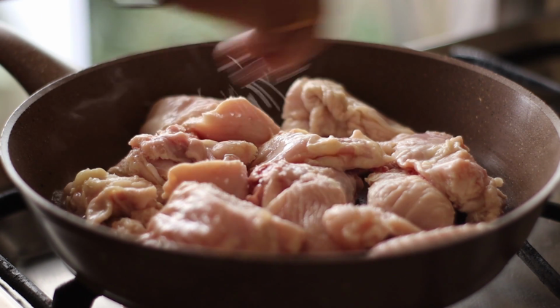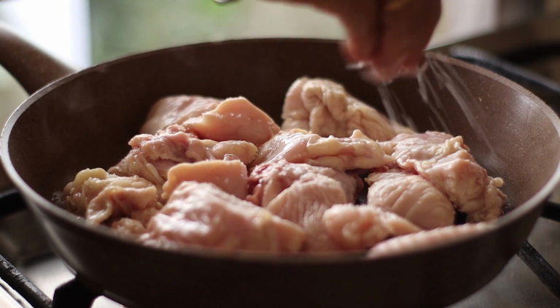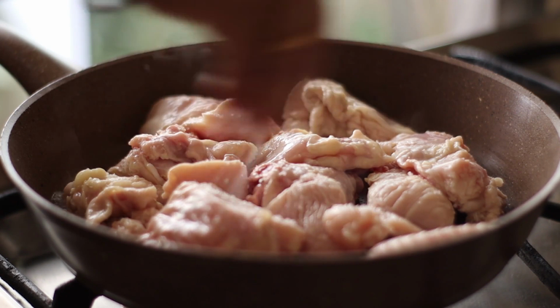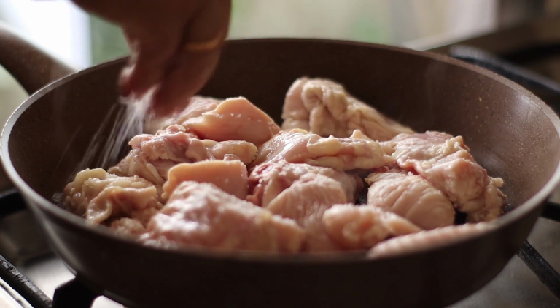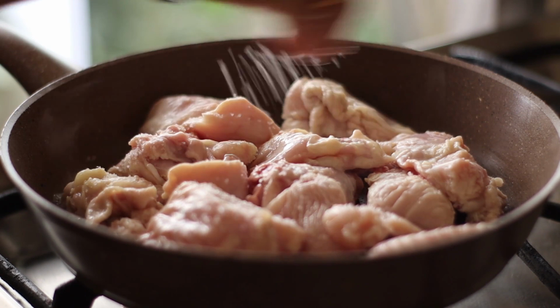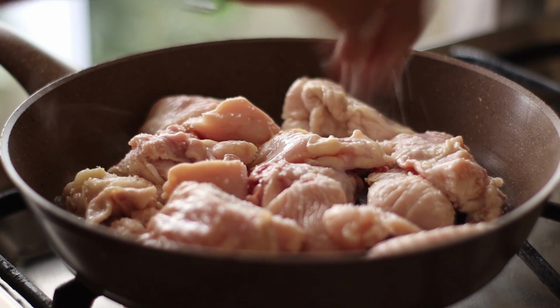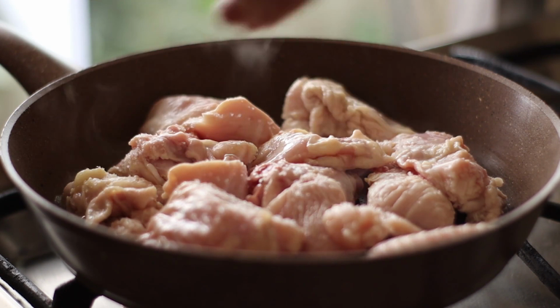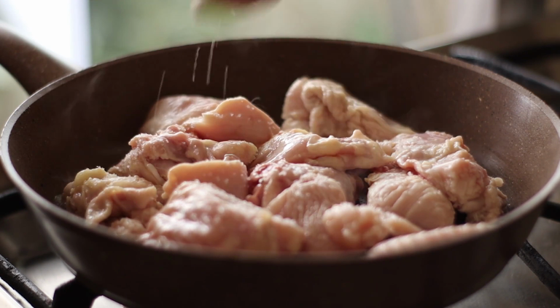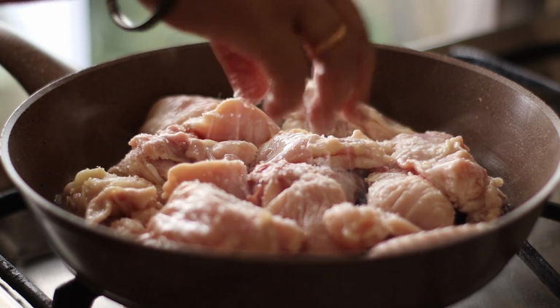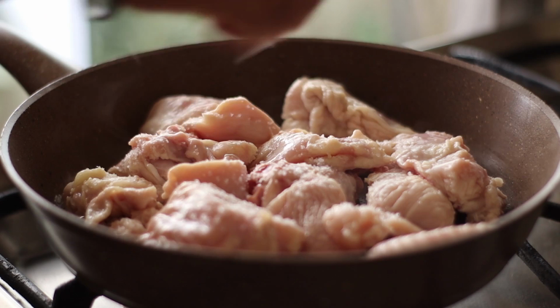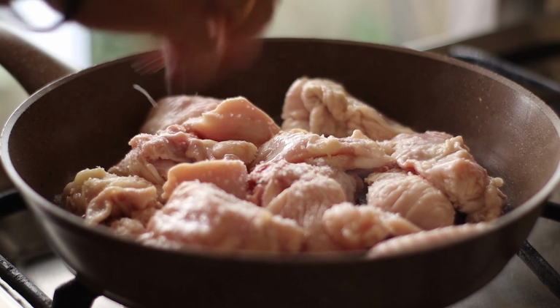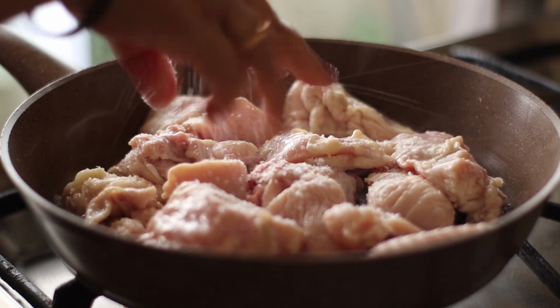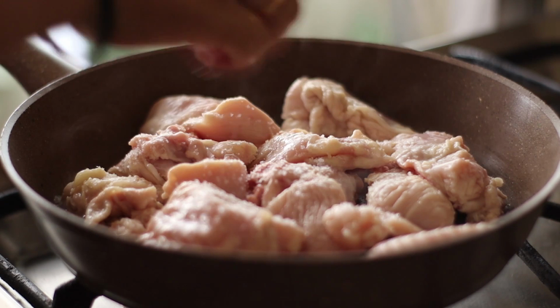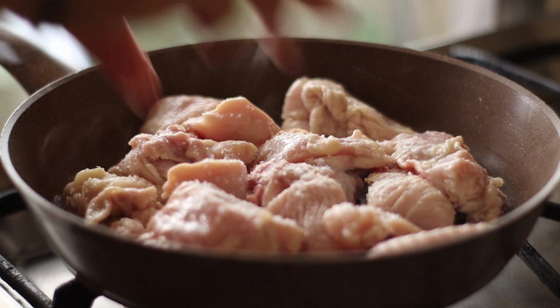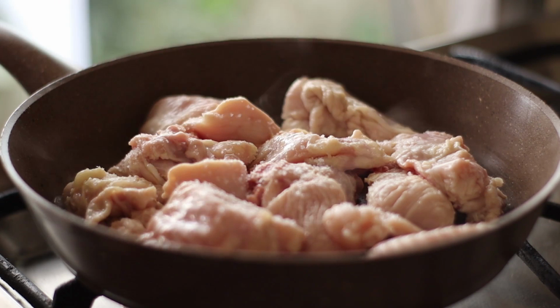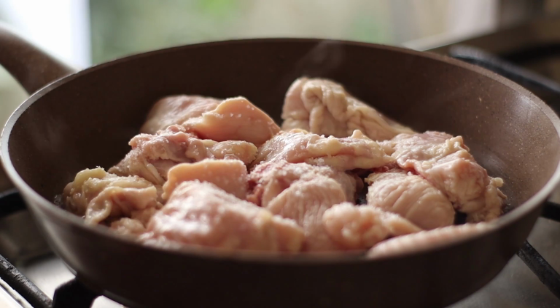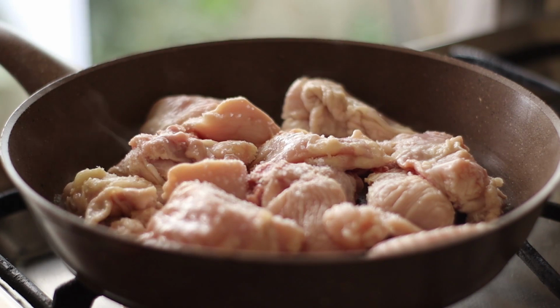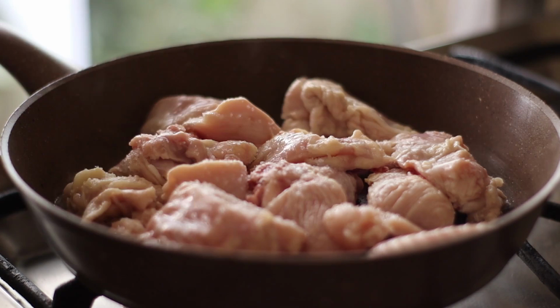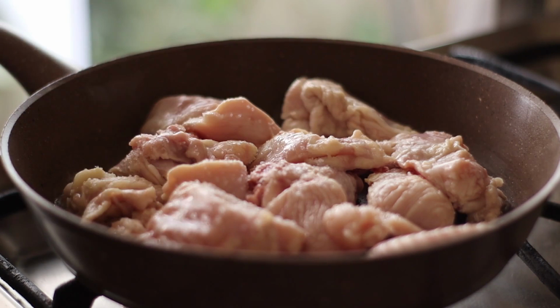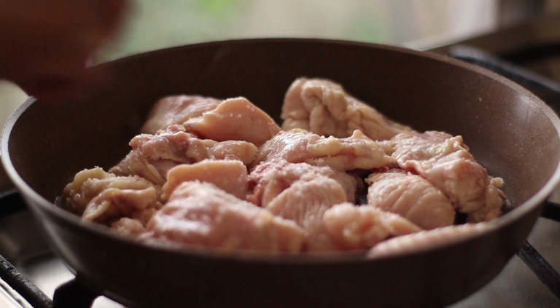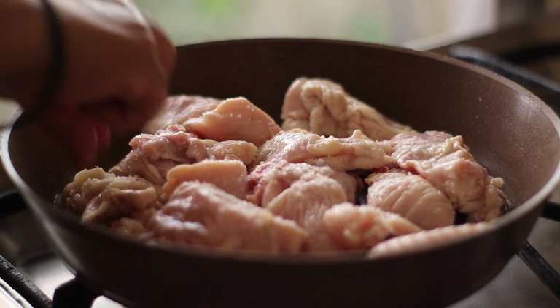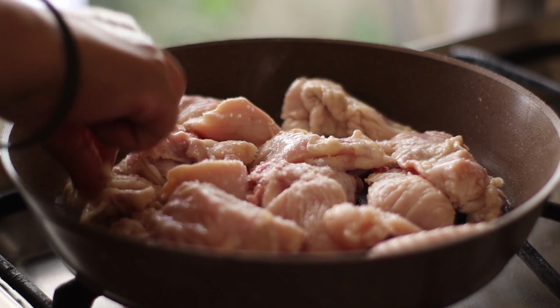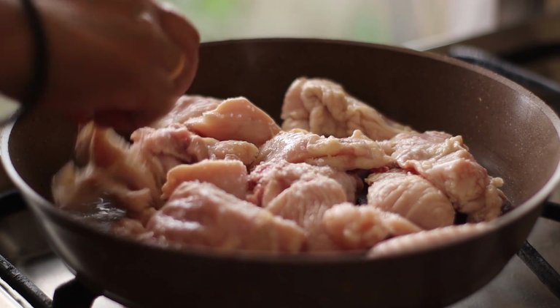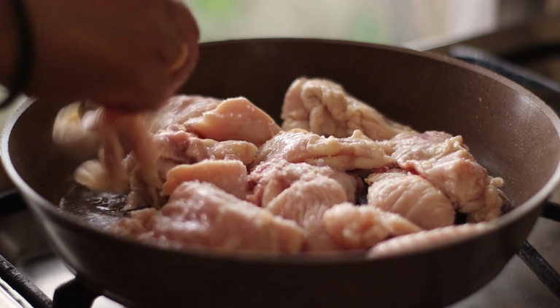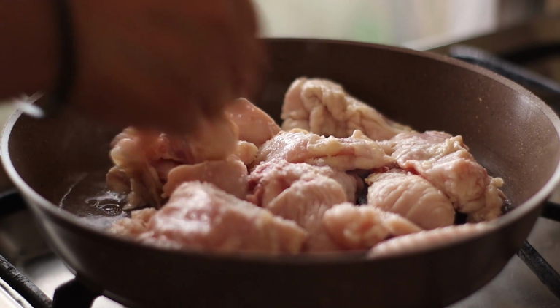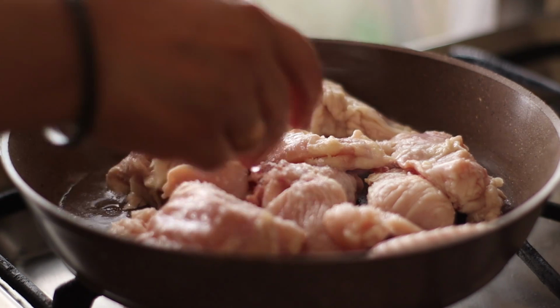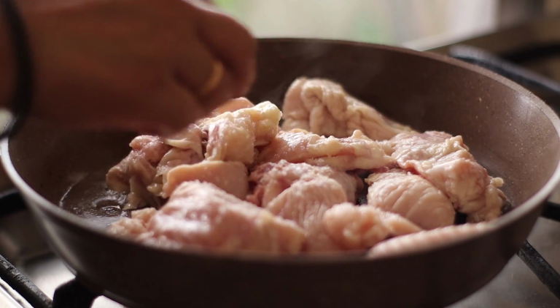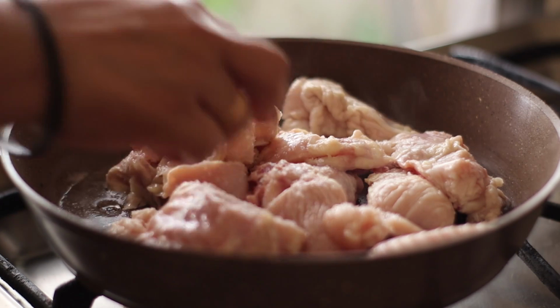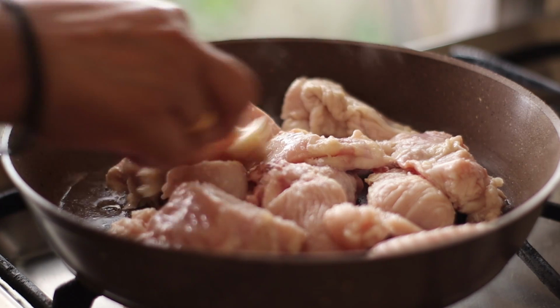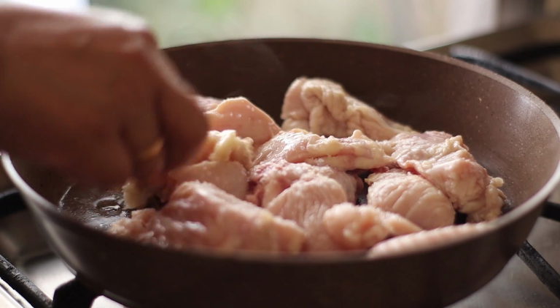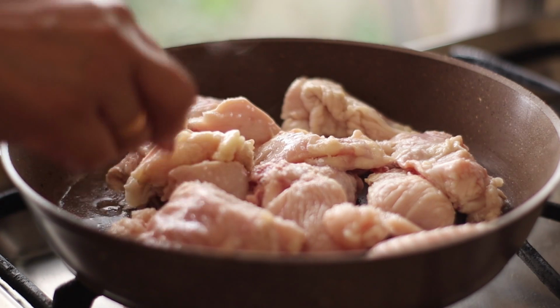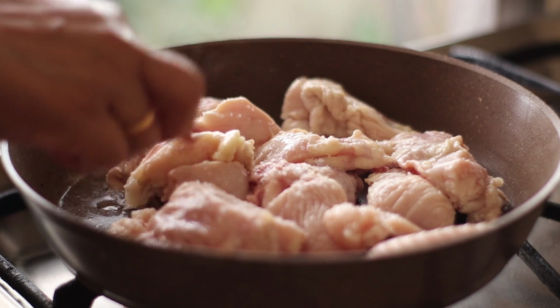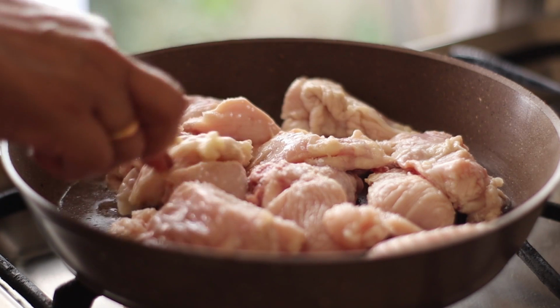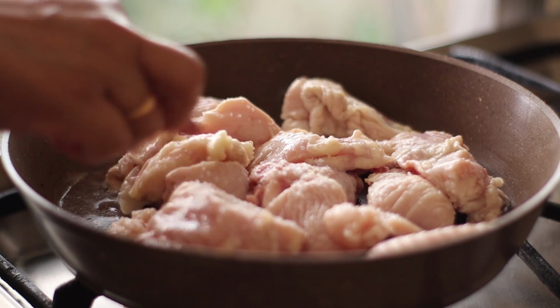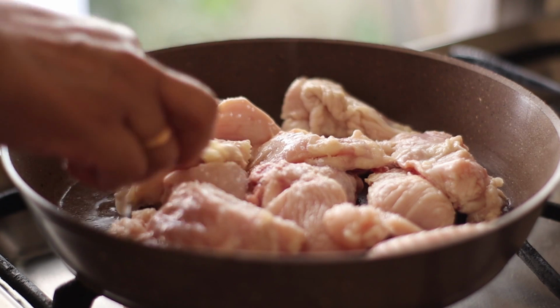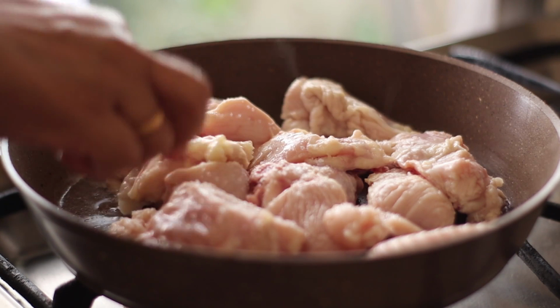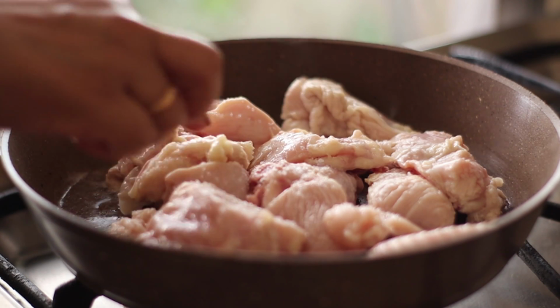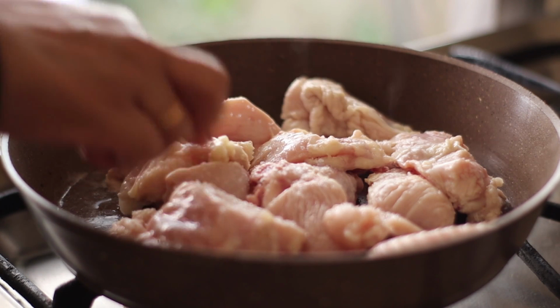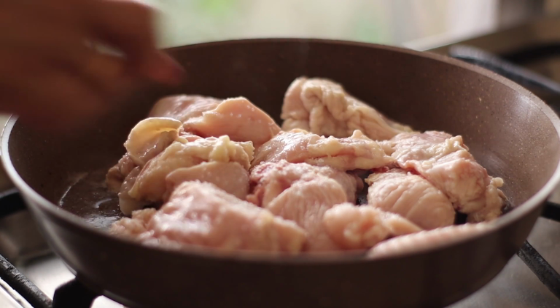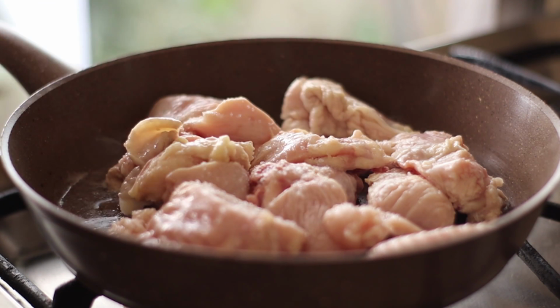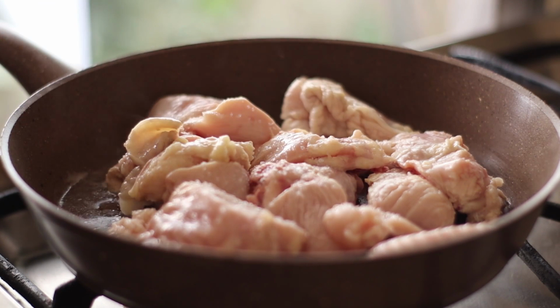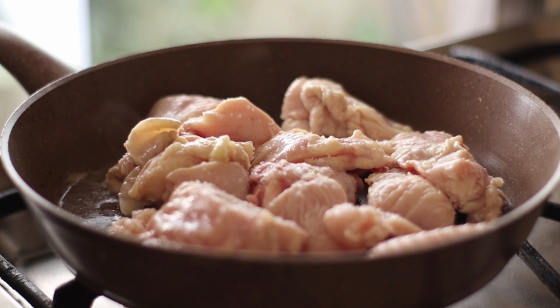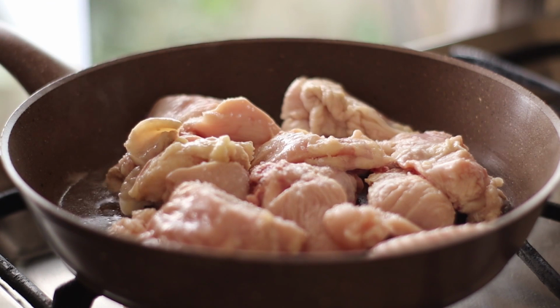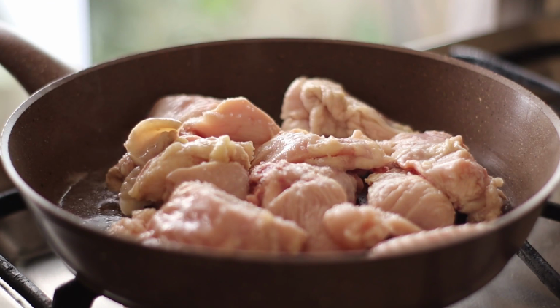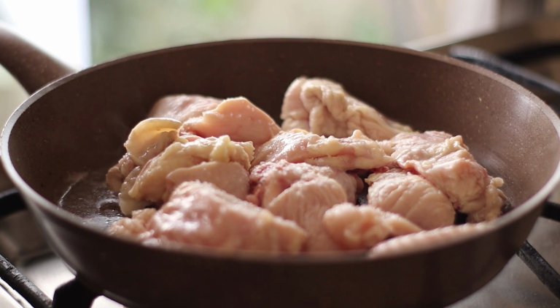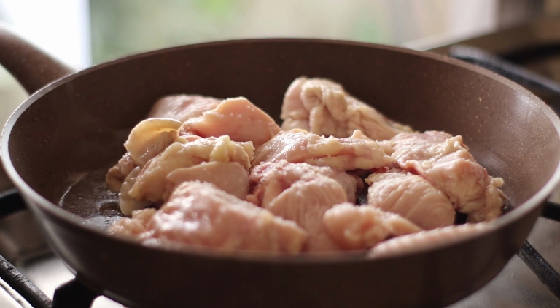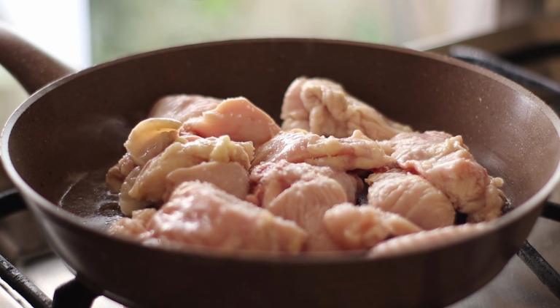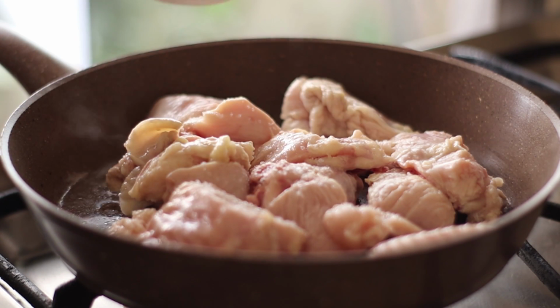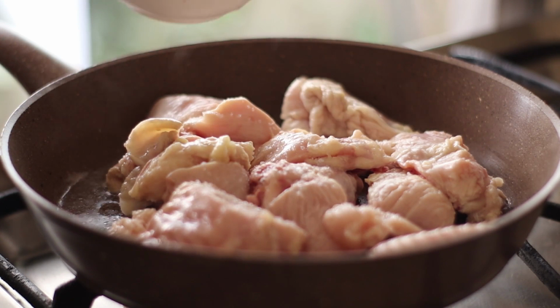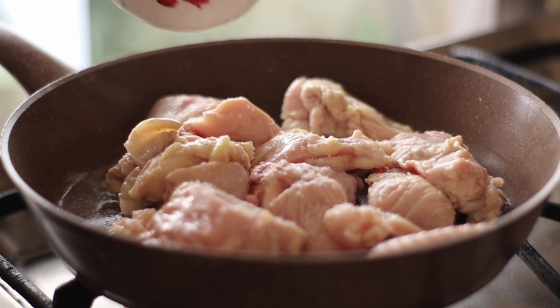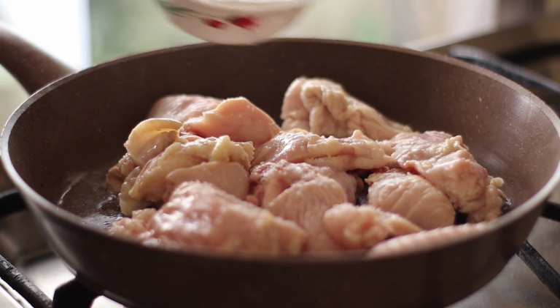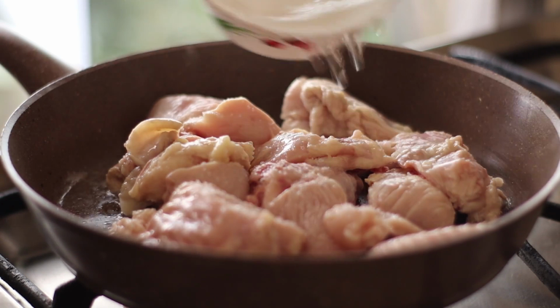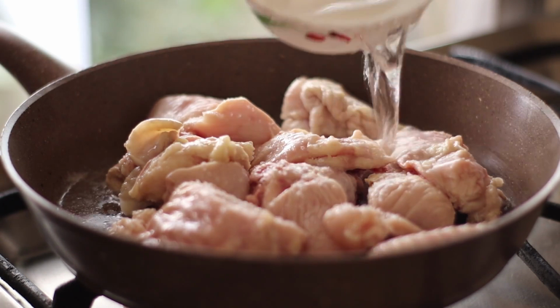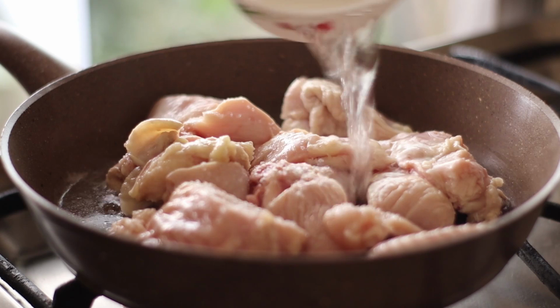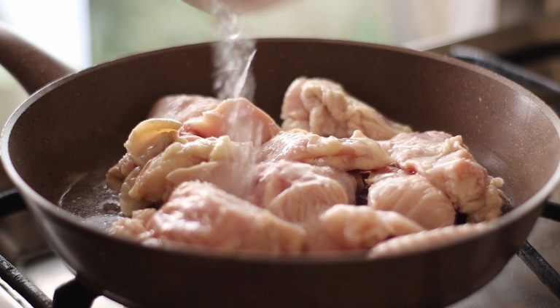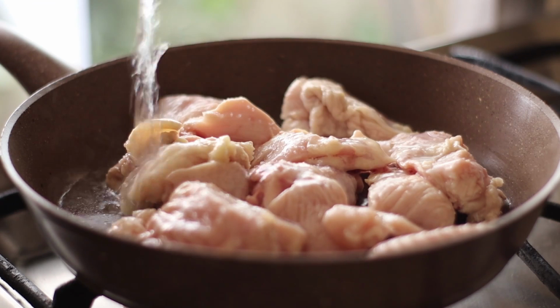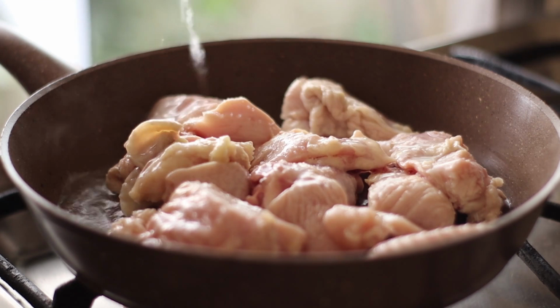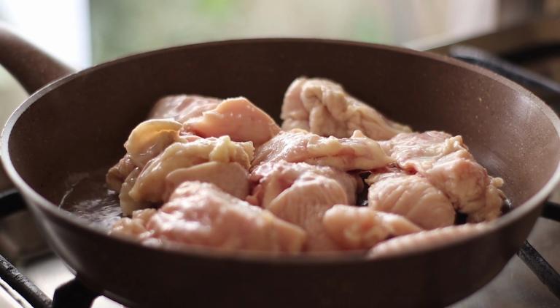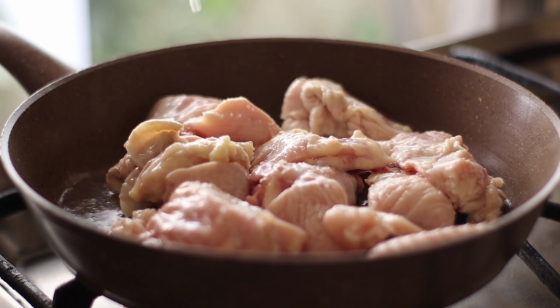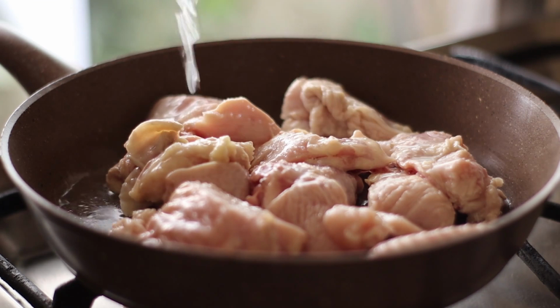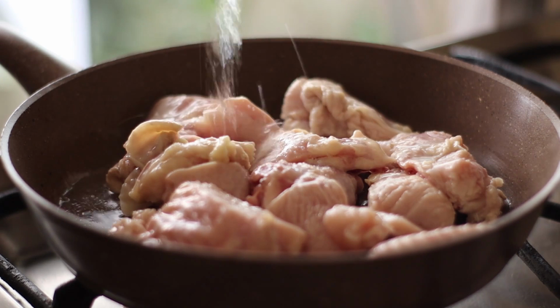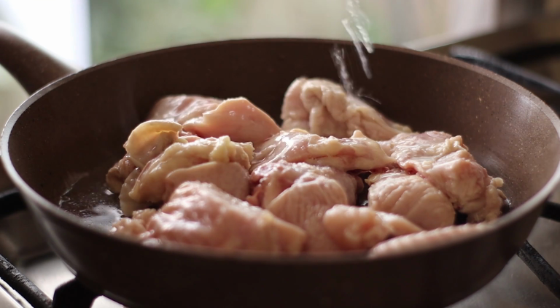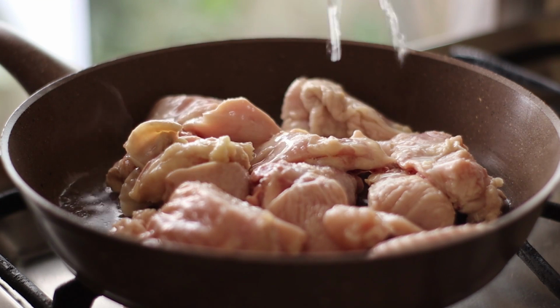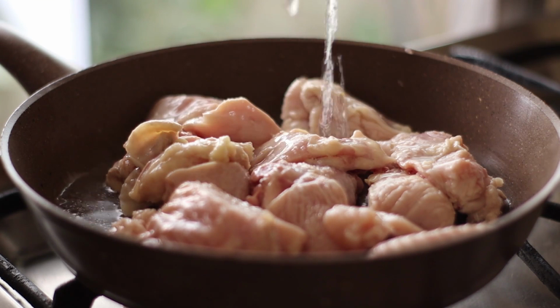I will use 800 grams of chicken and 200 grams of chicken, and I will take advantage of it. I use the garlic.